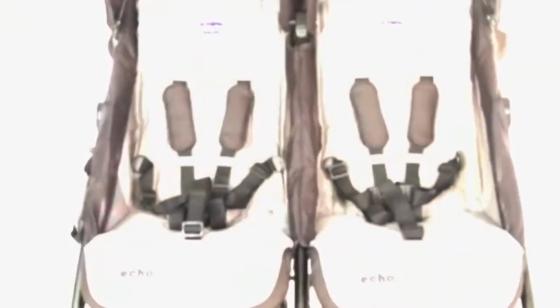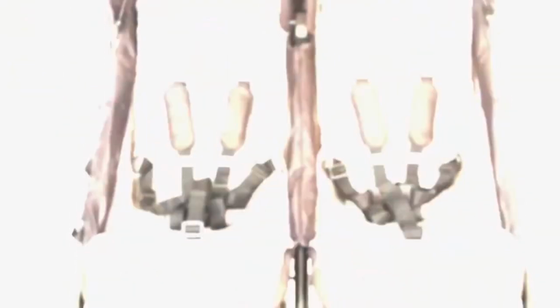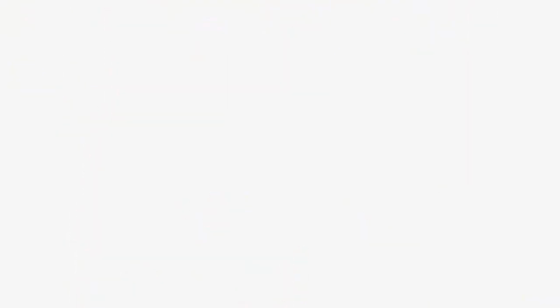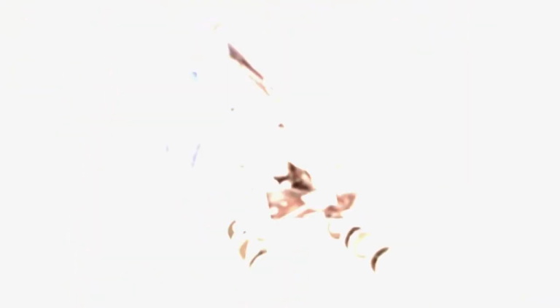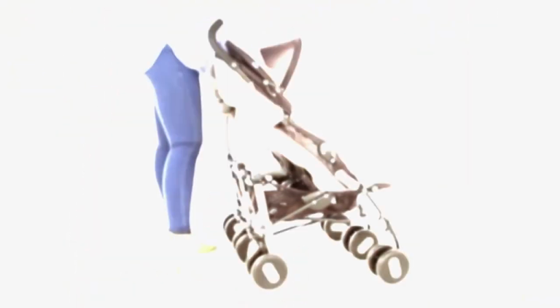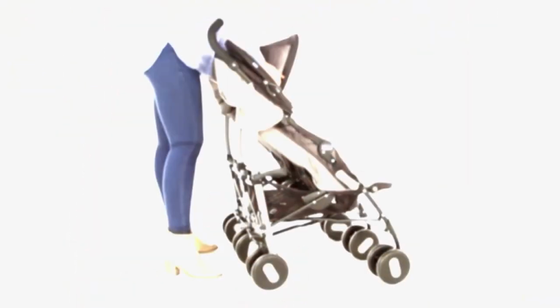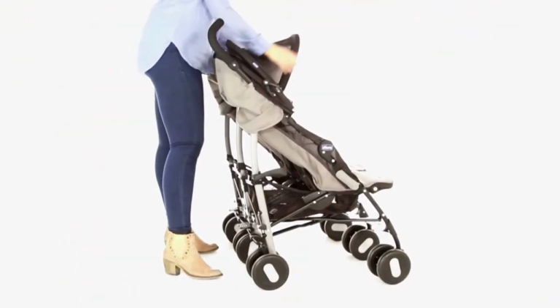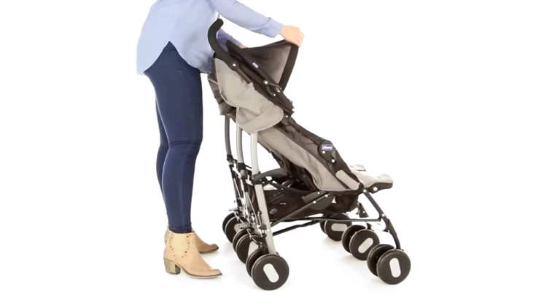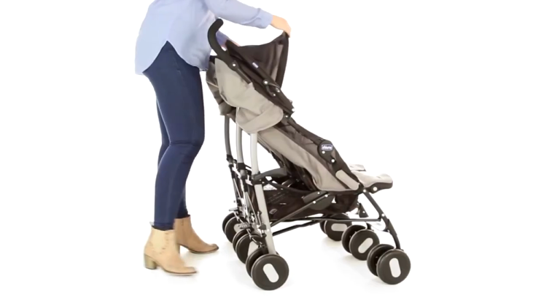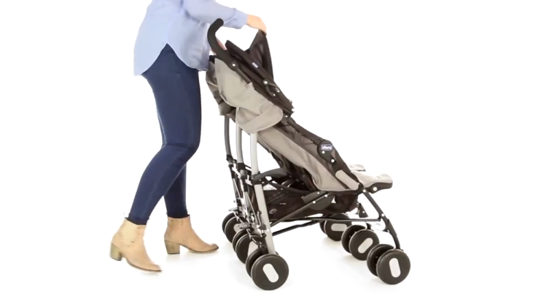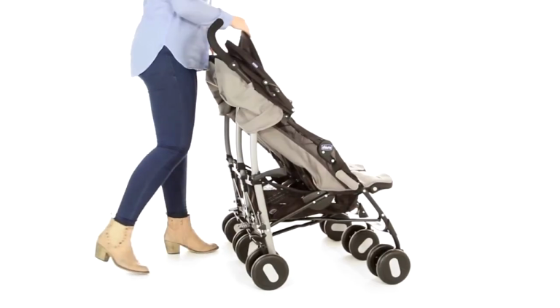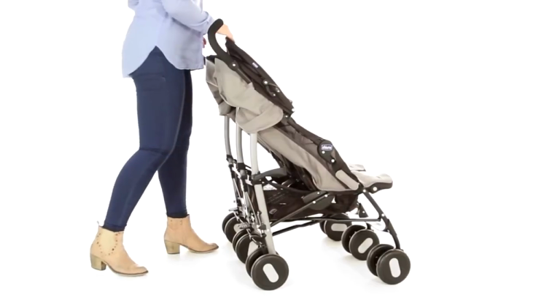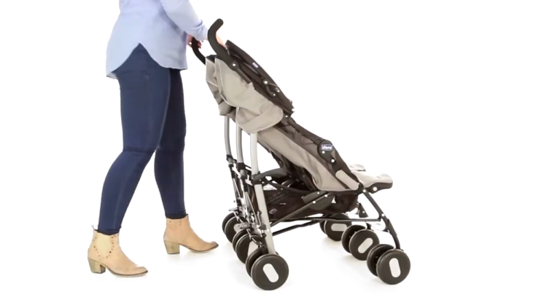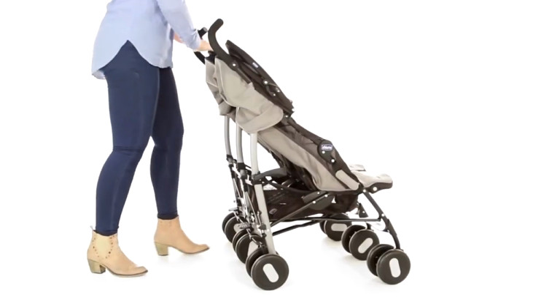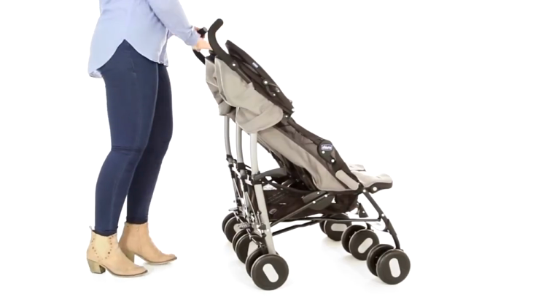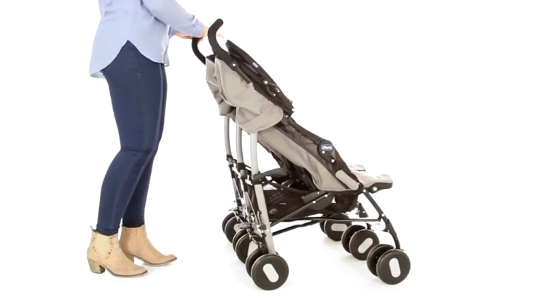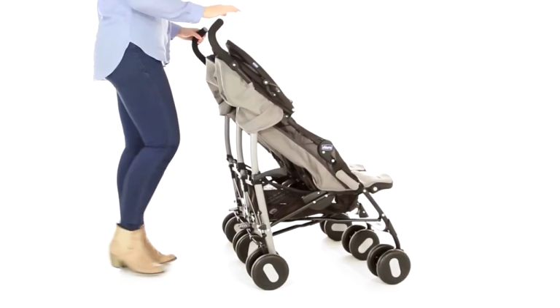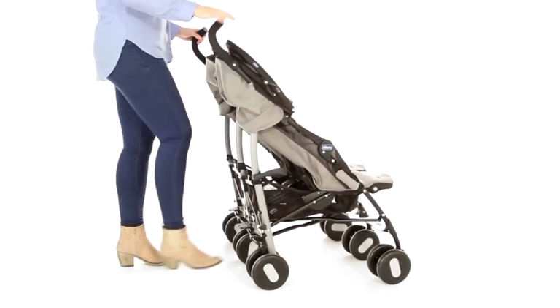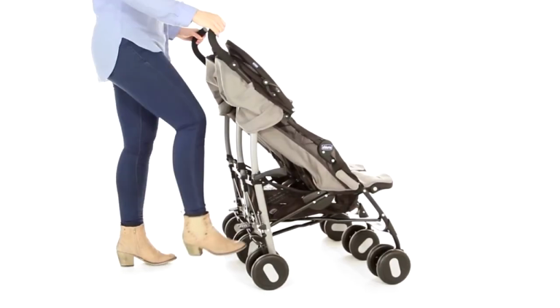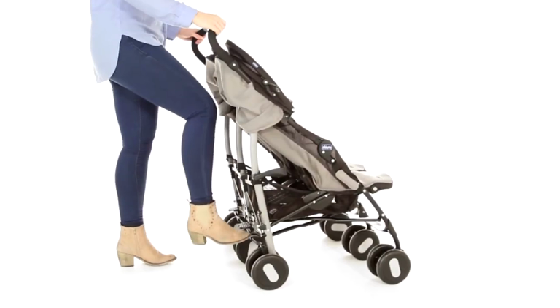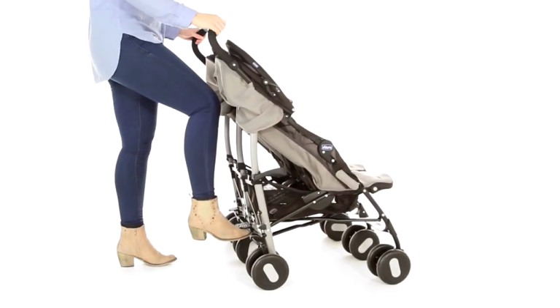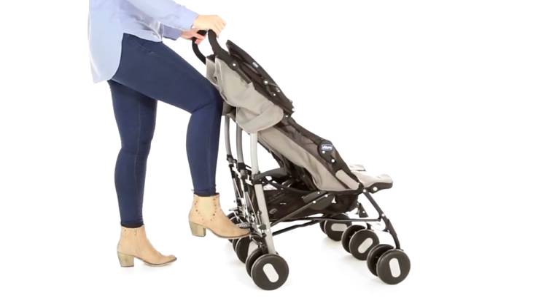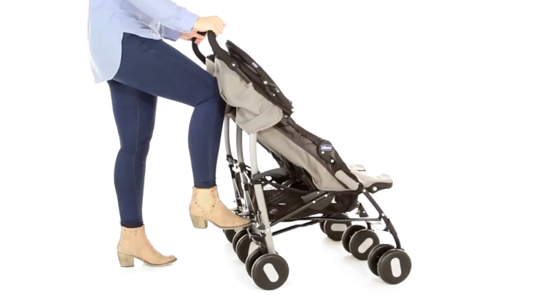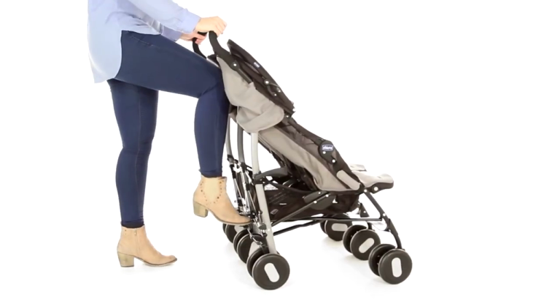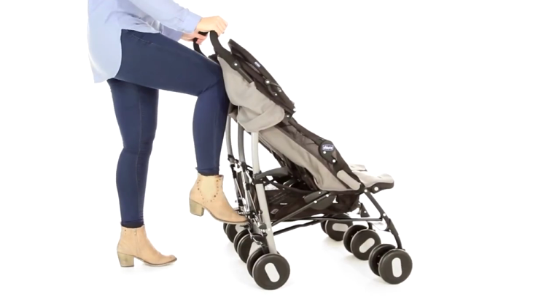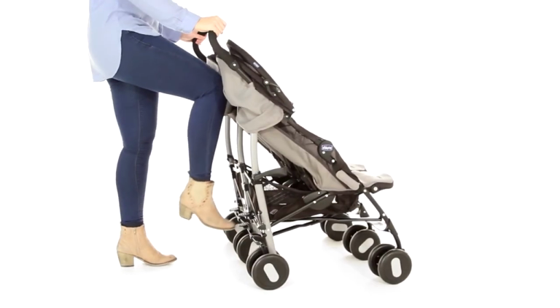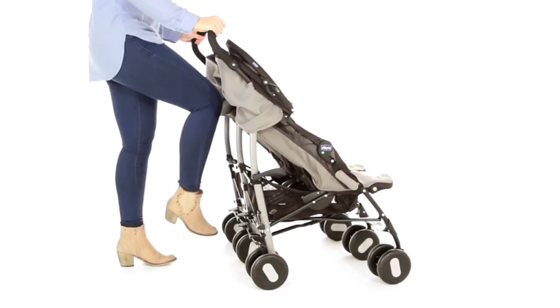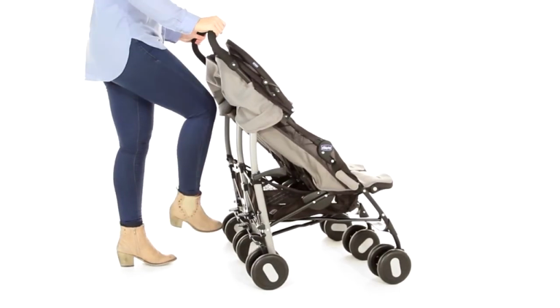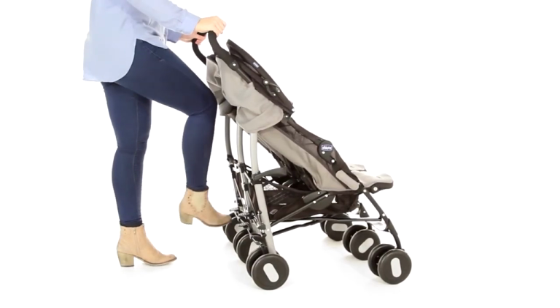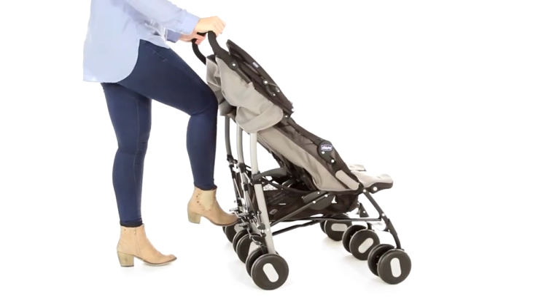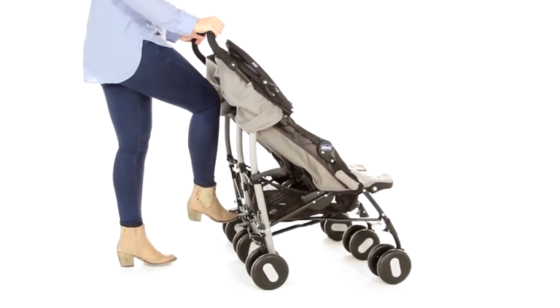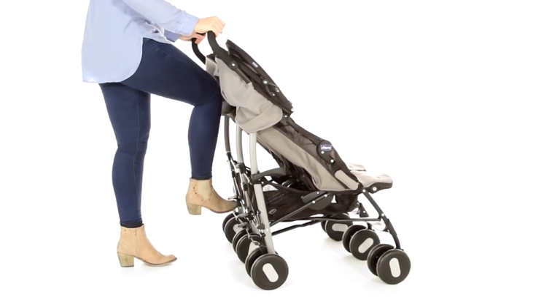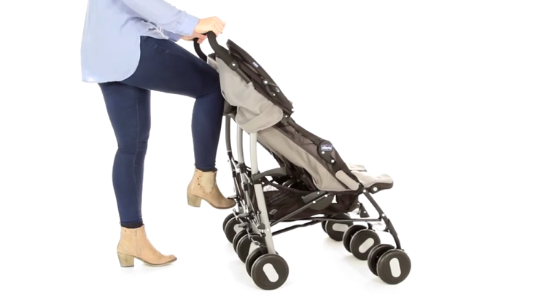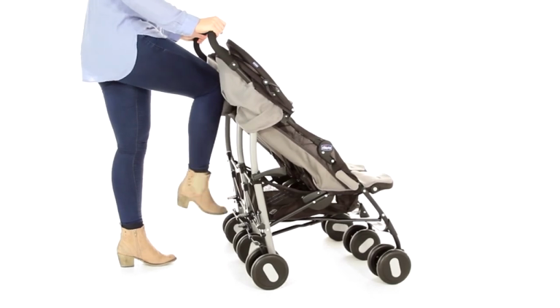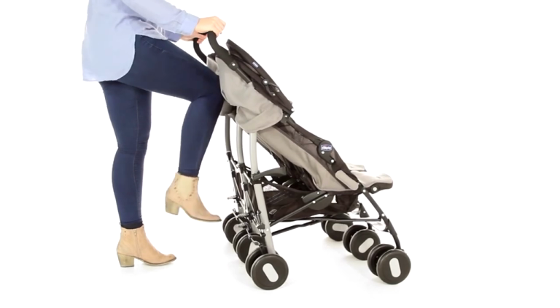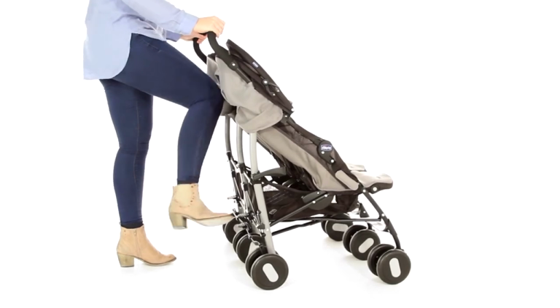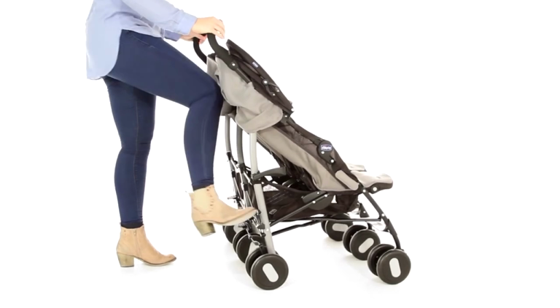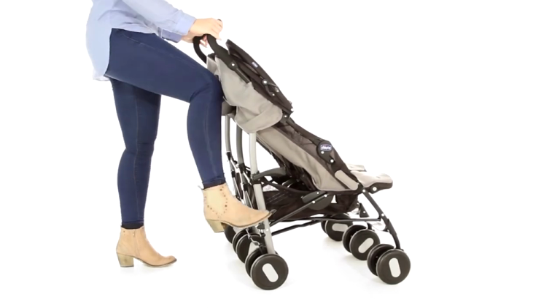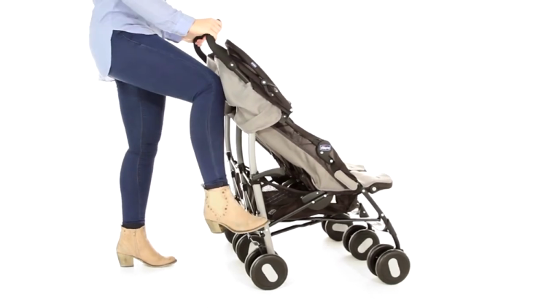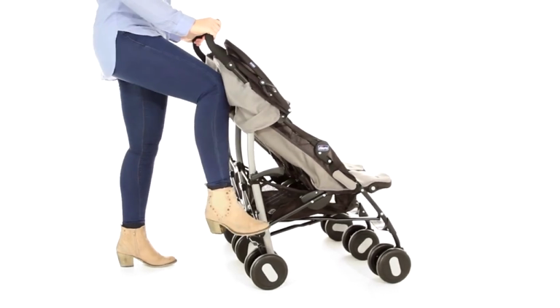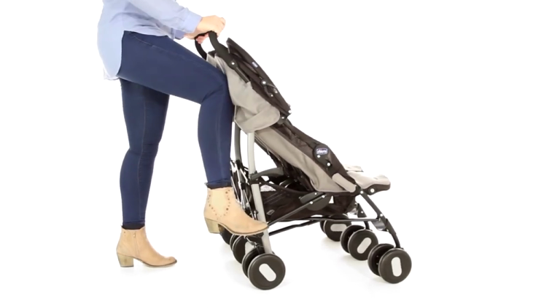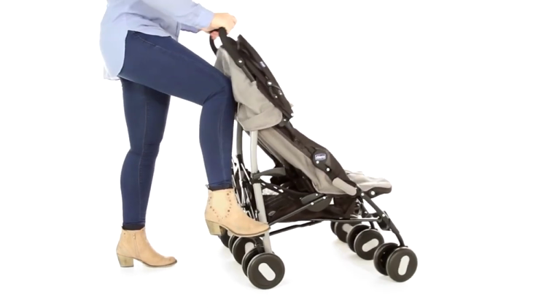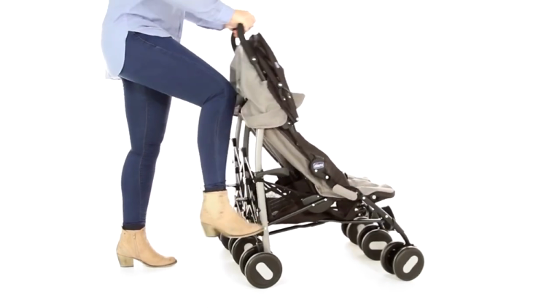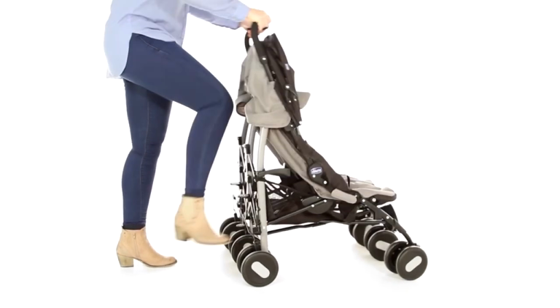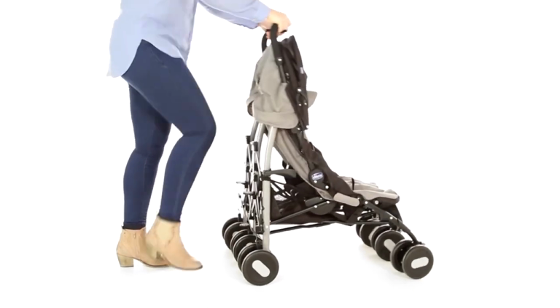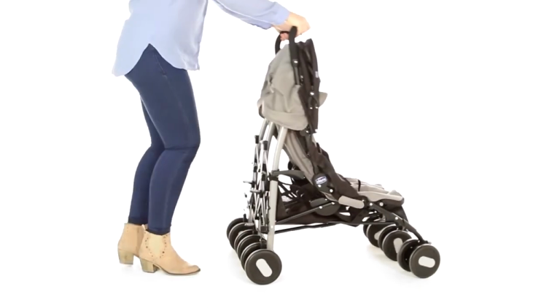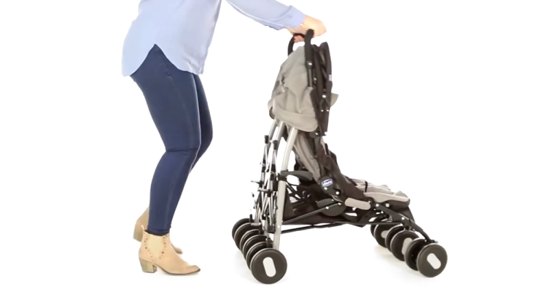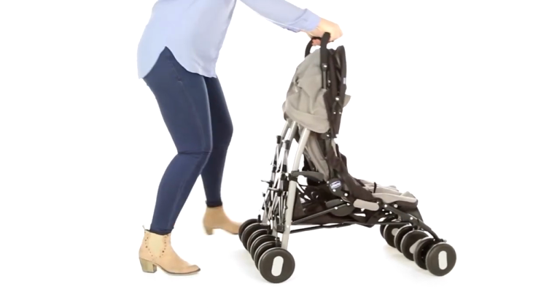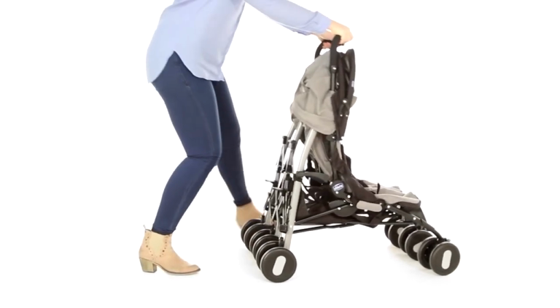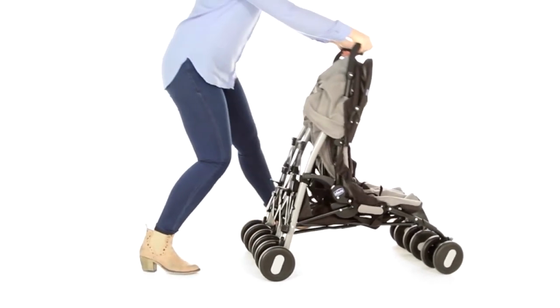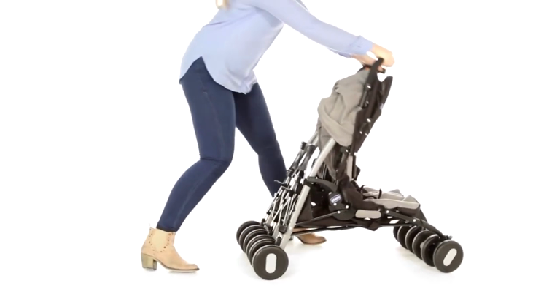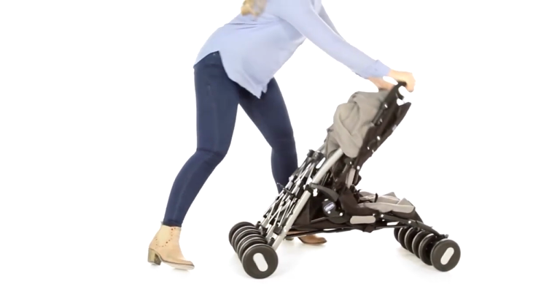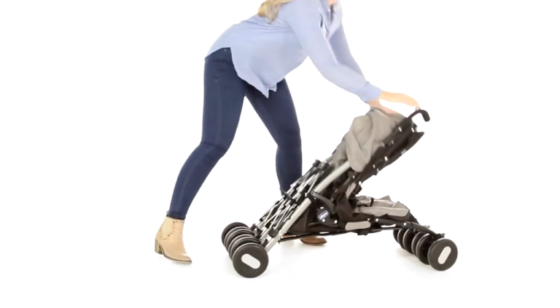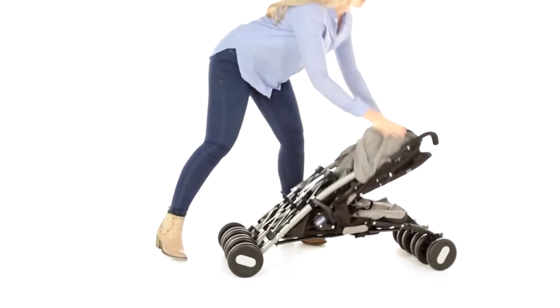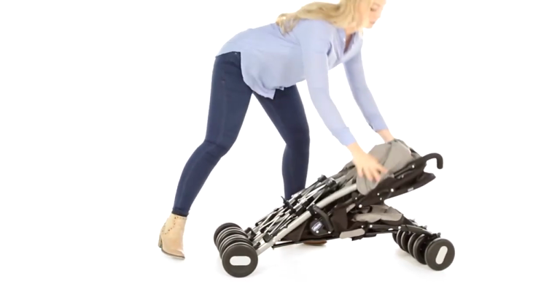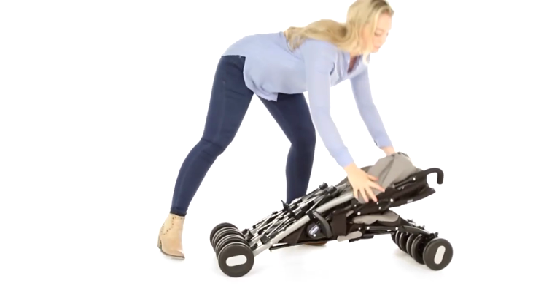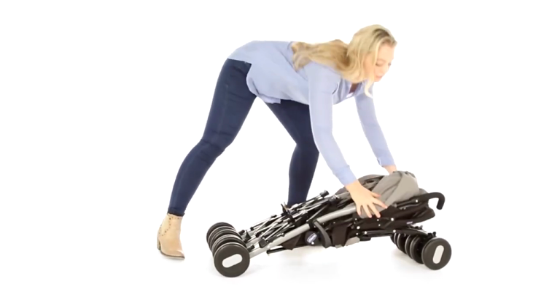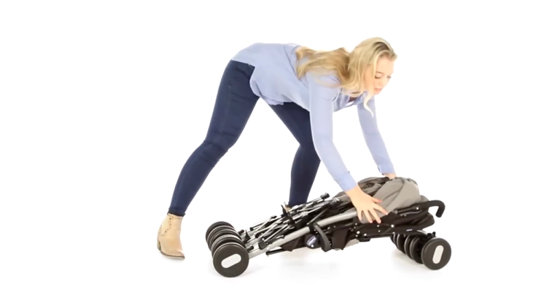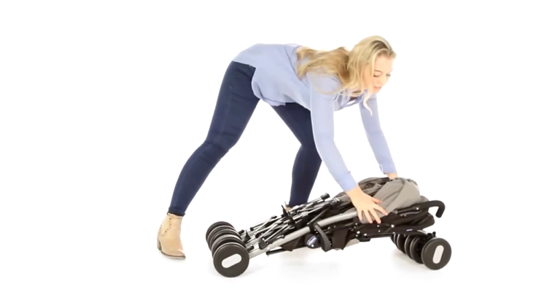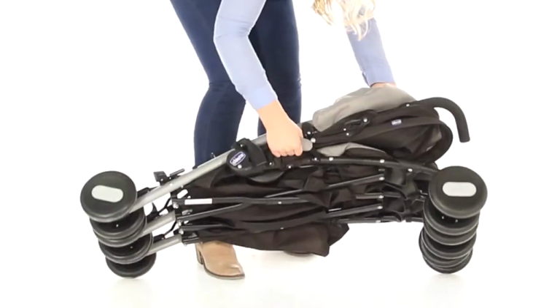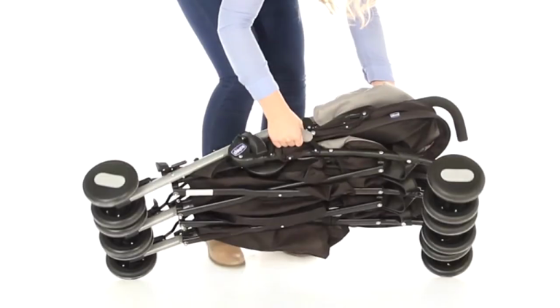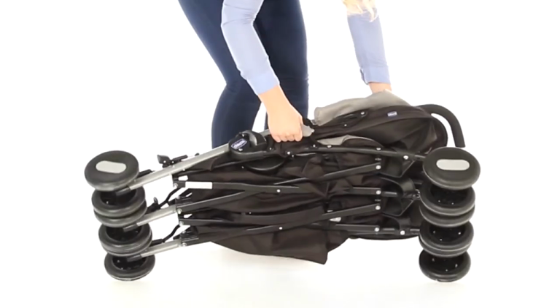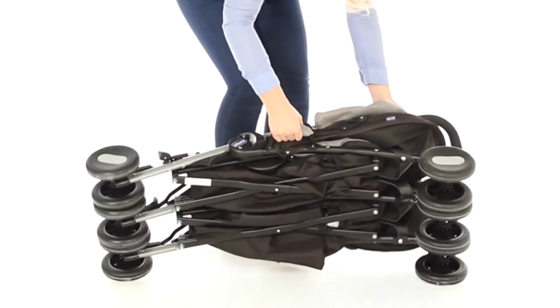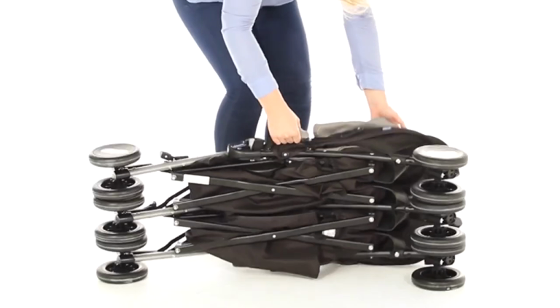The Echo Twin has a compact fold for easy storage and transportation, making it ideal for long journeys and trips away.